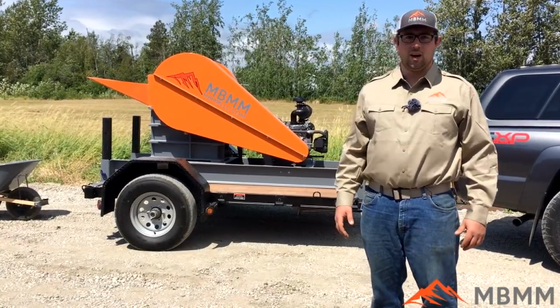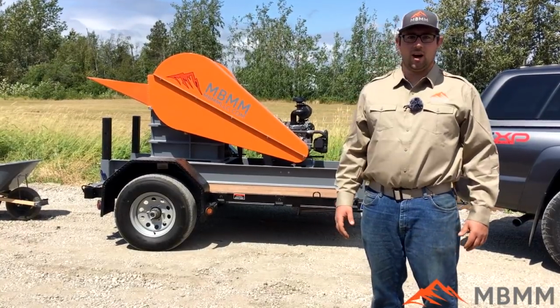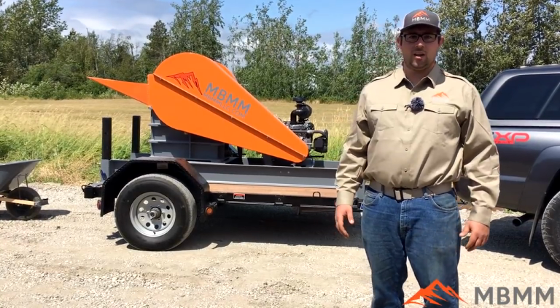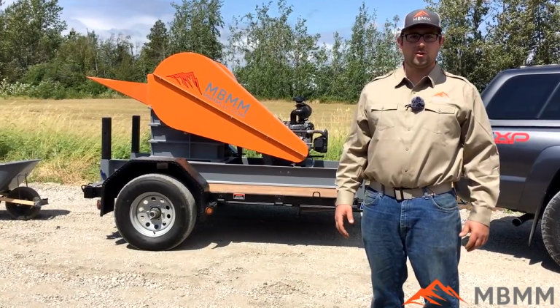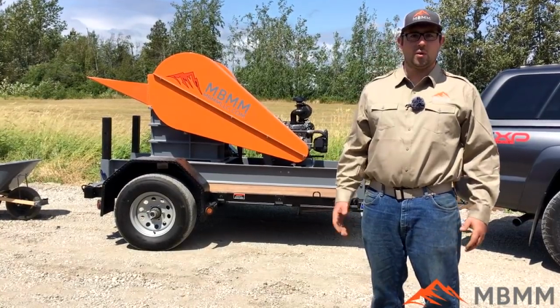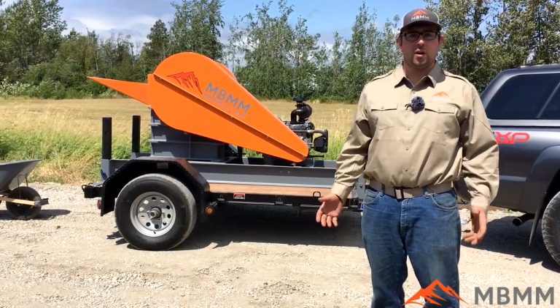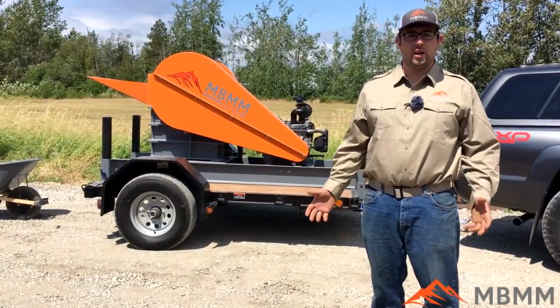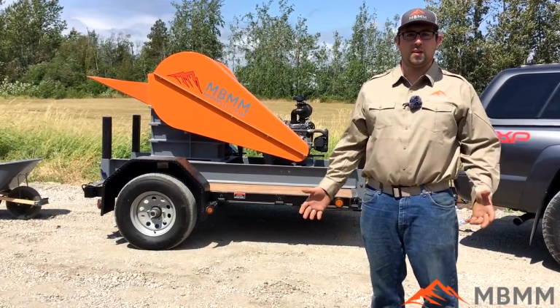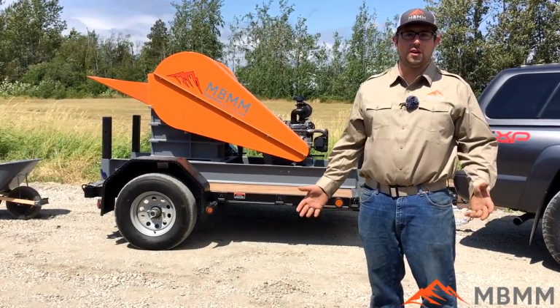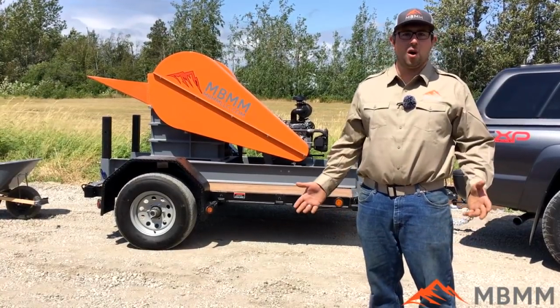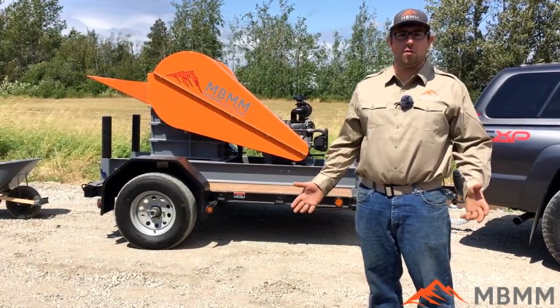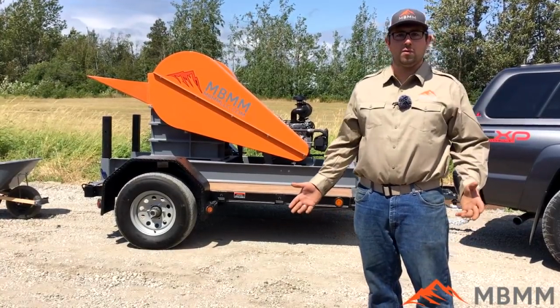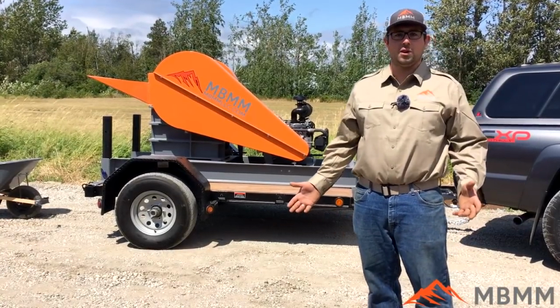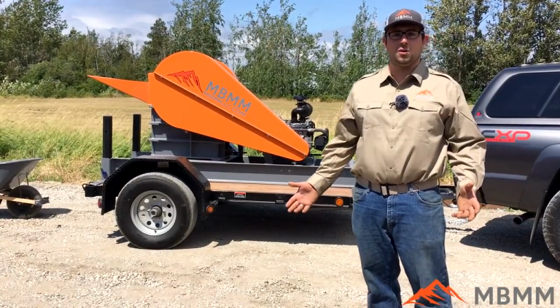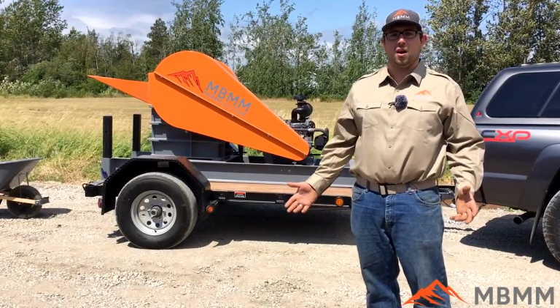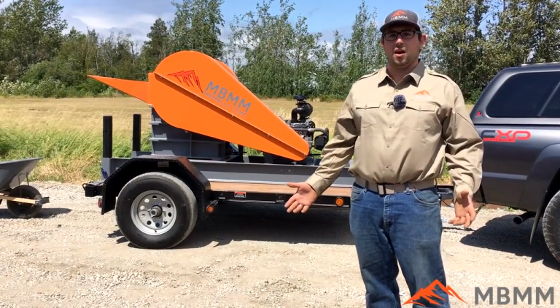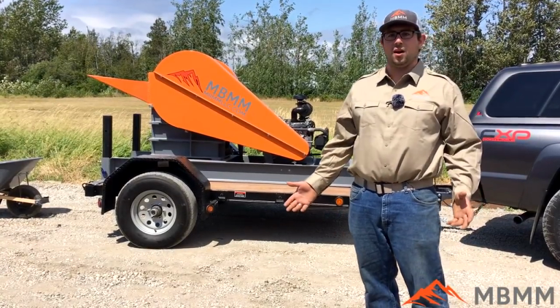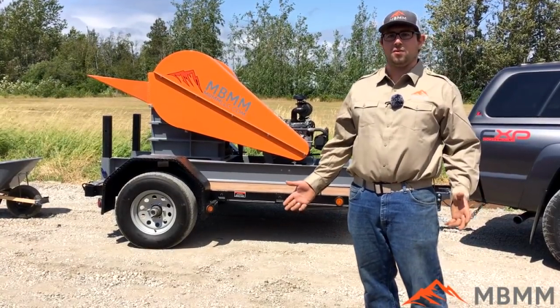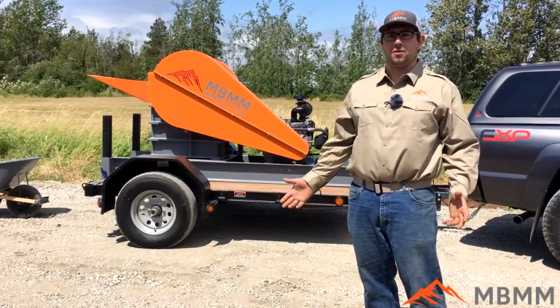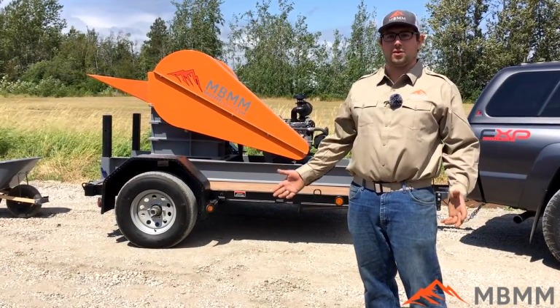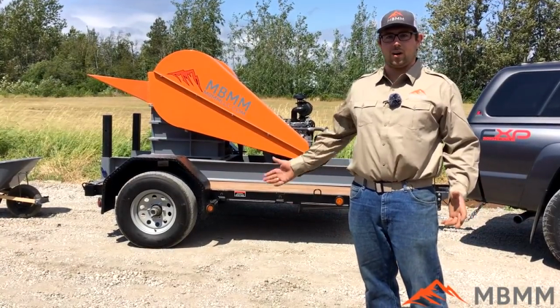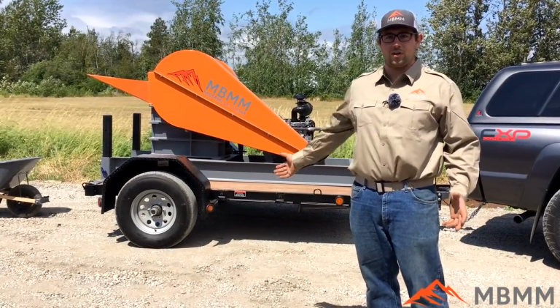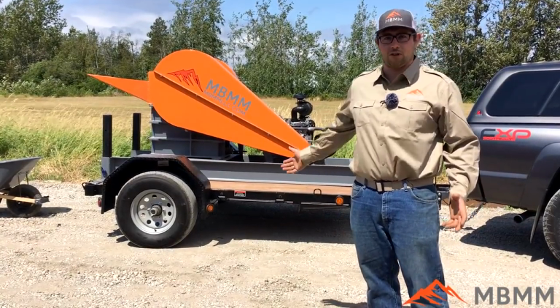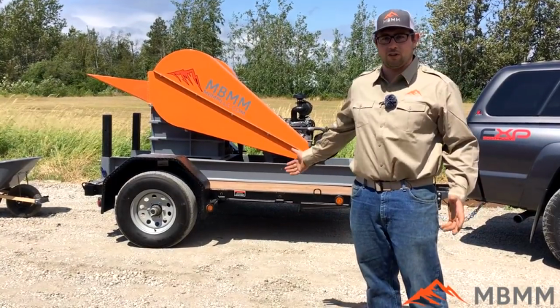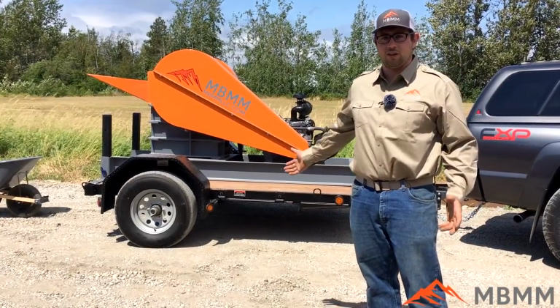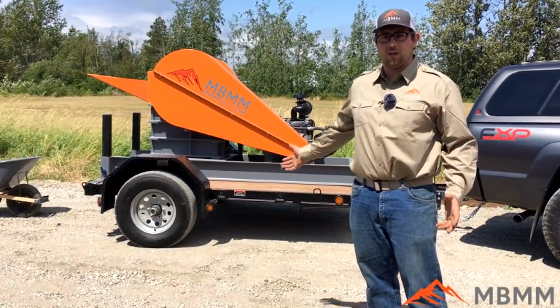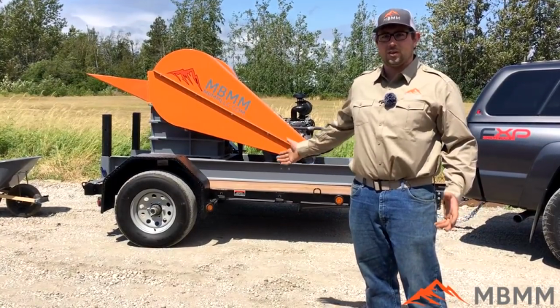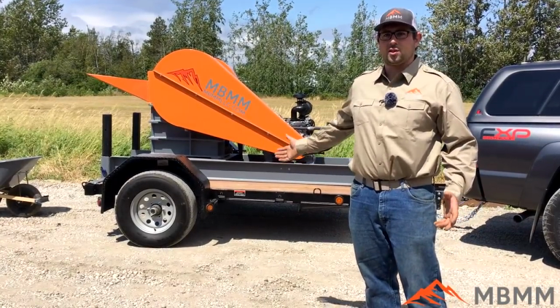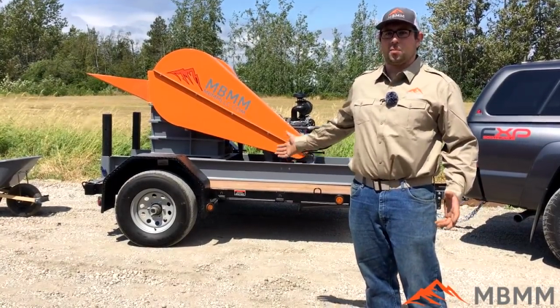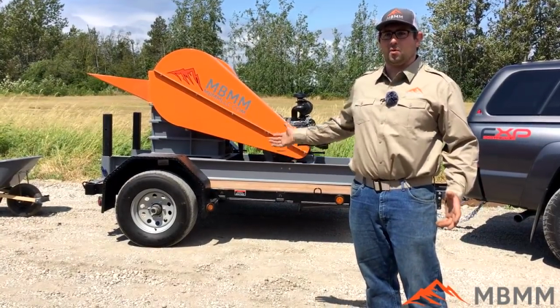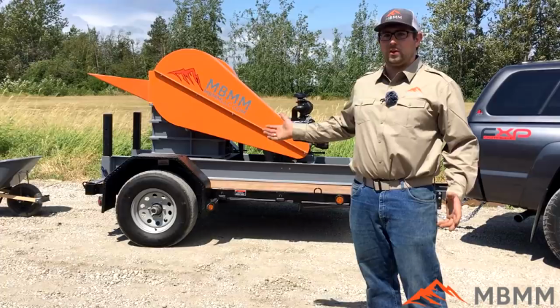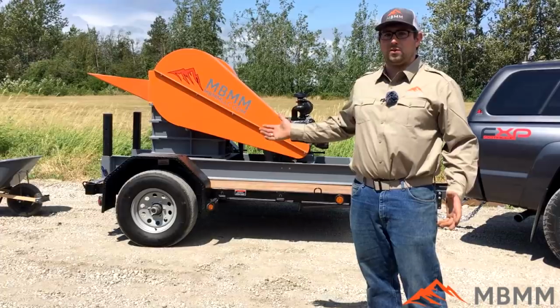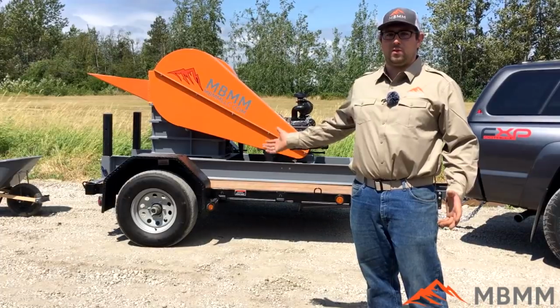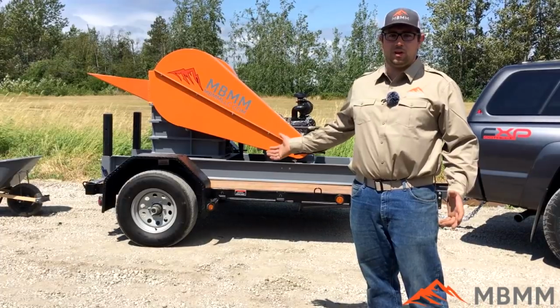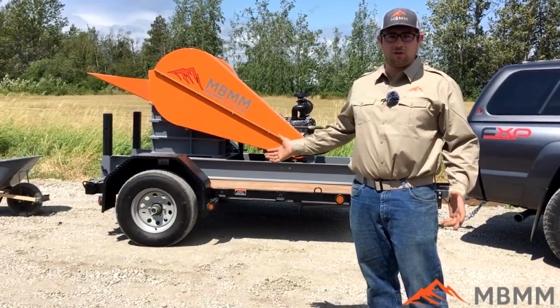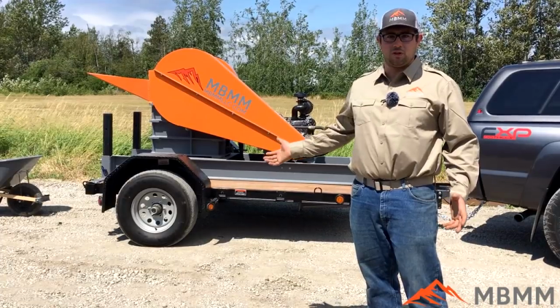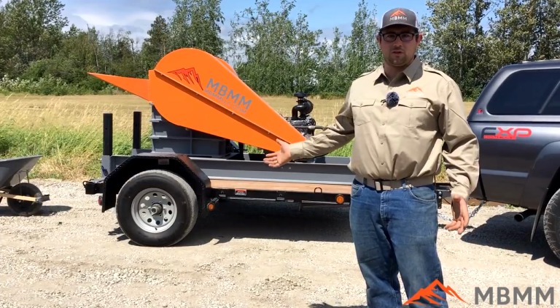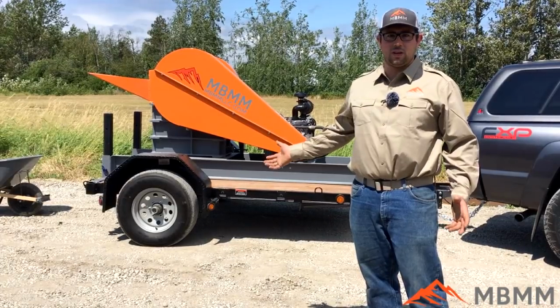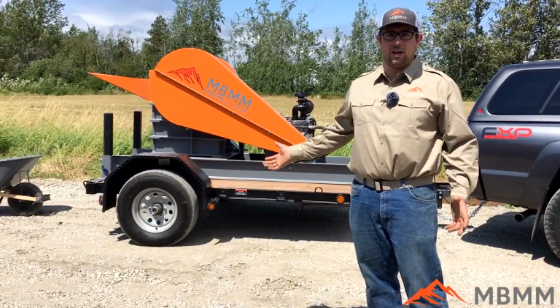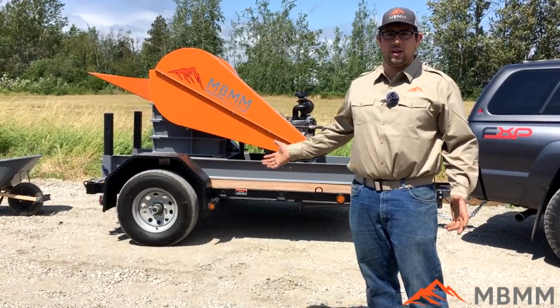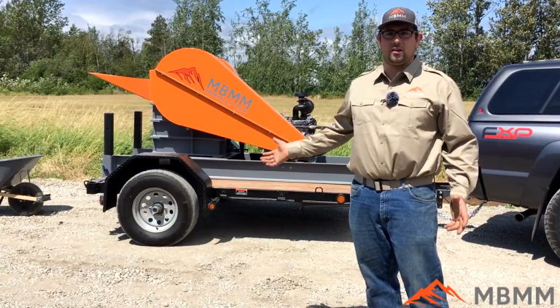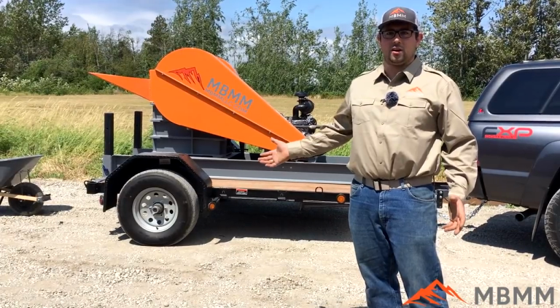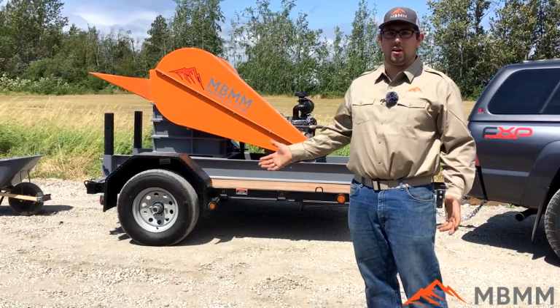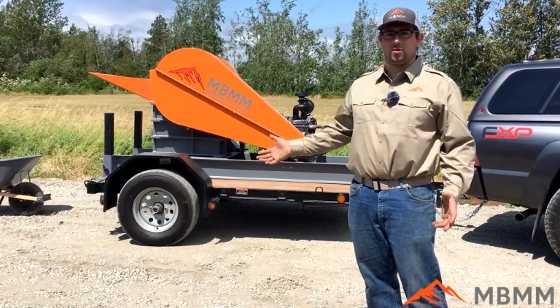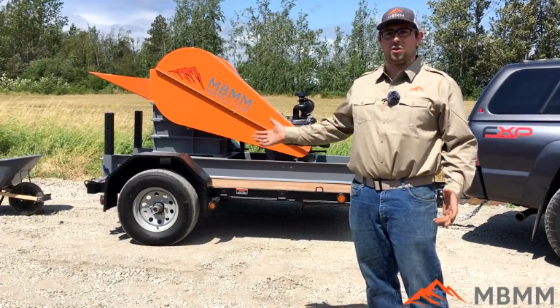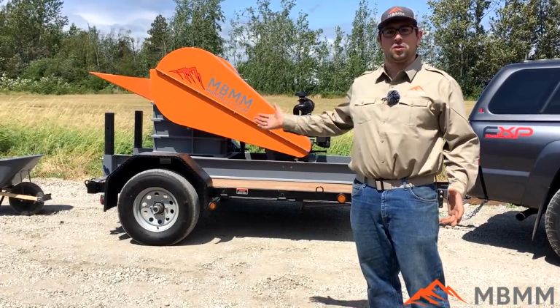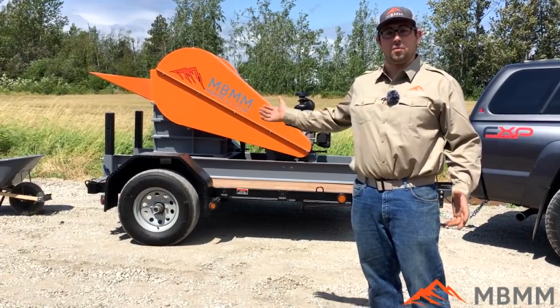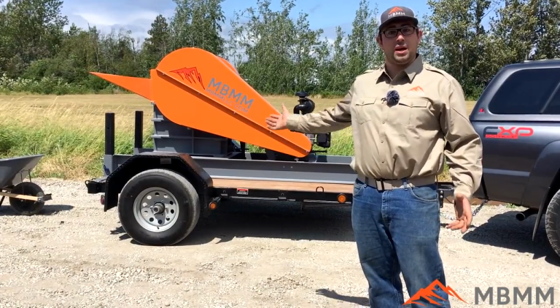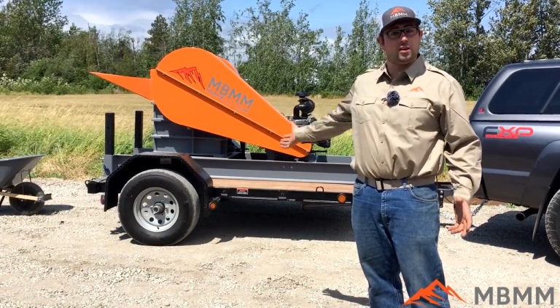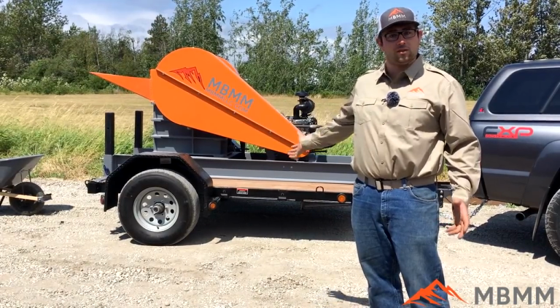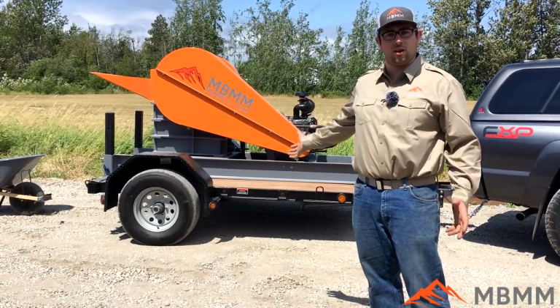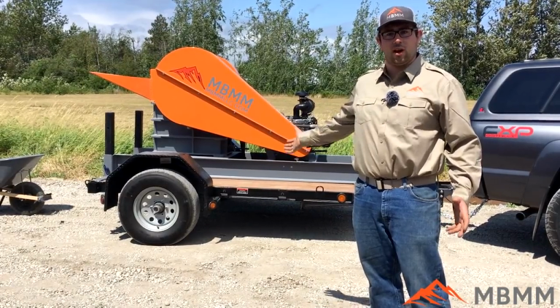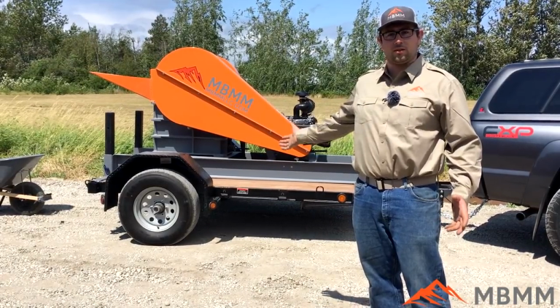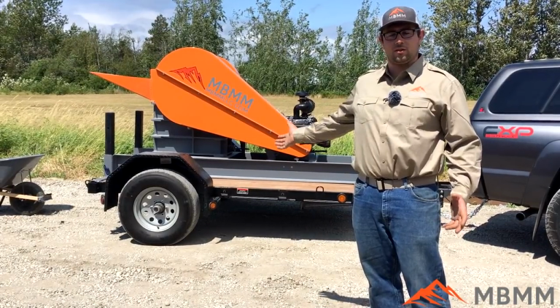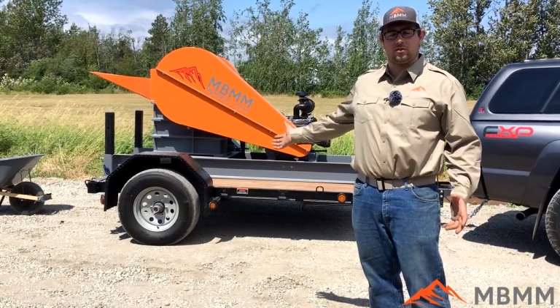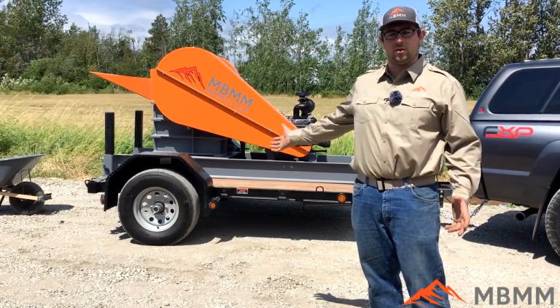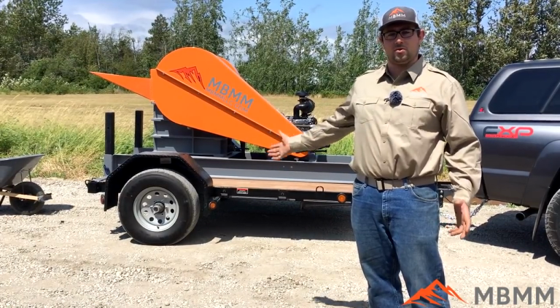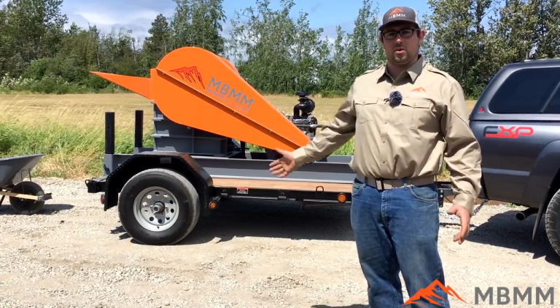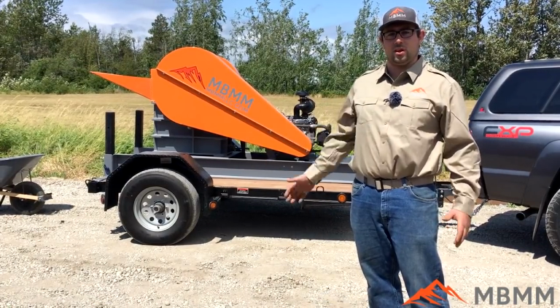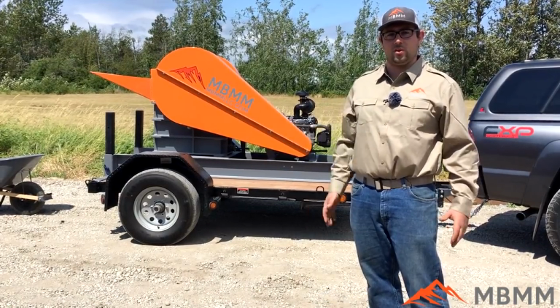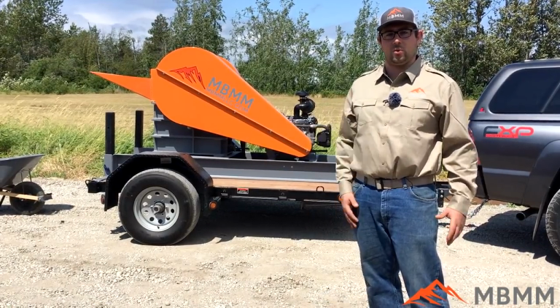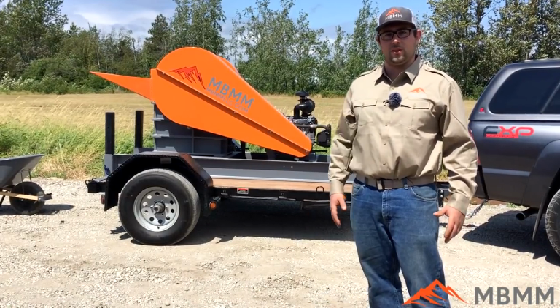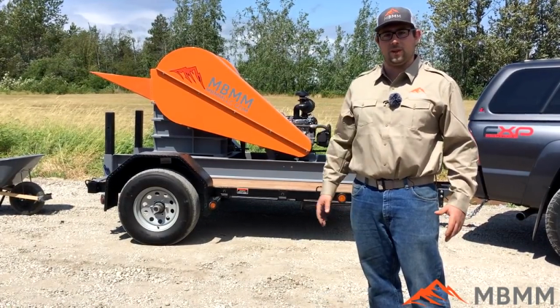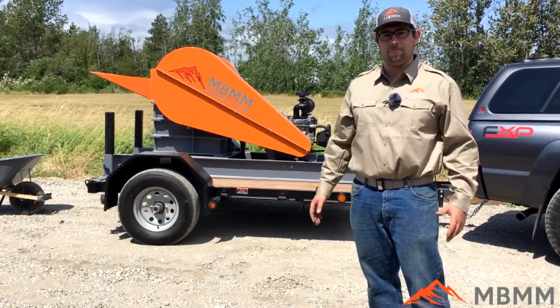I want to give you an overview of the crusher, some of its features, and also the maintenance costs associated with it.